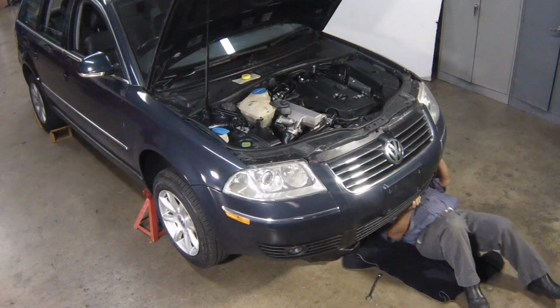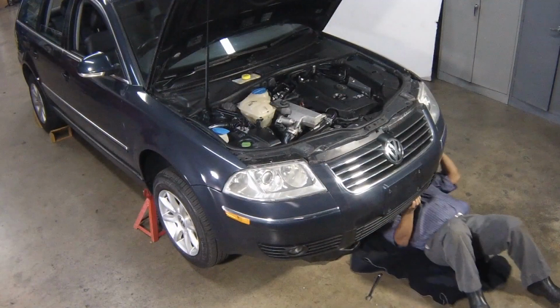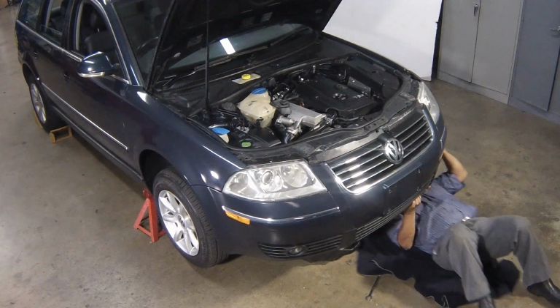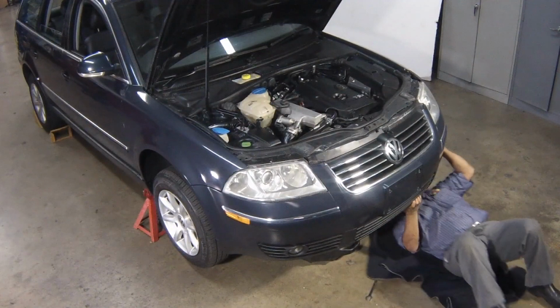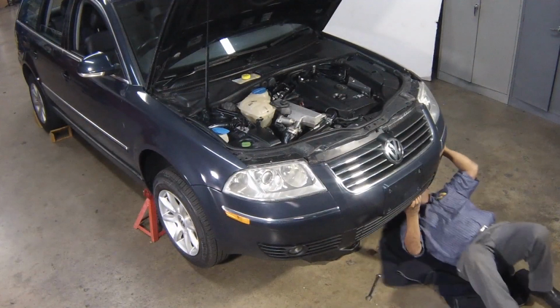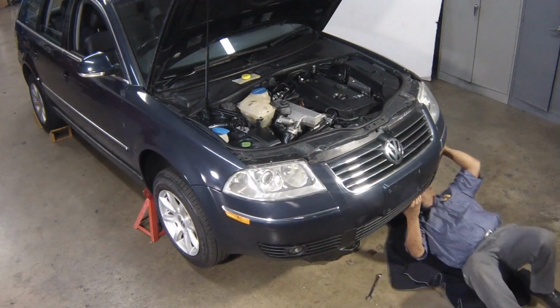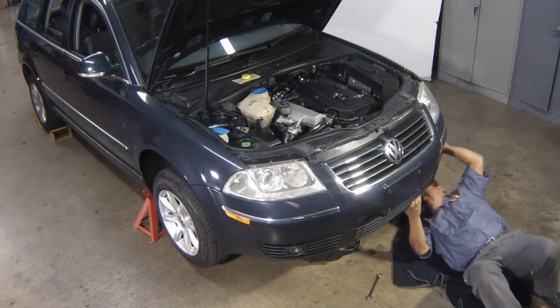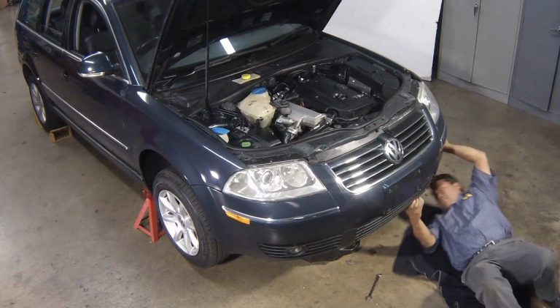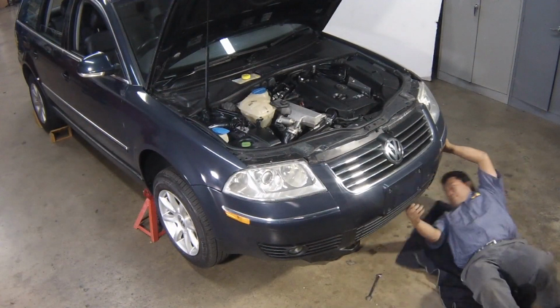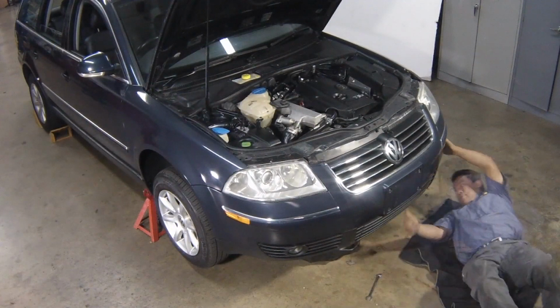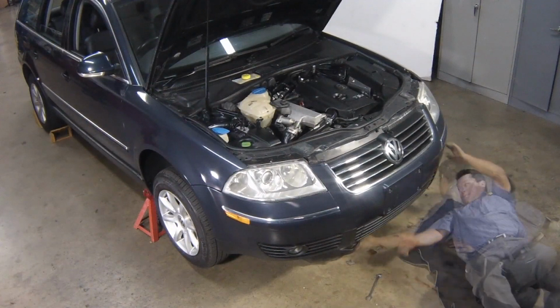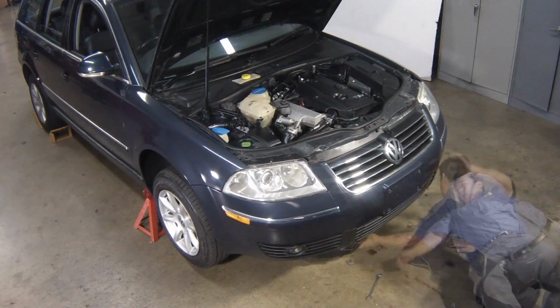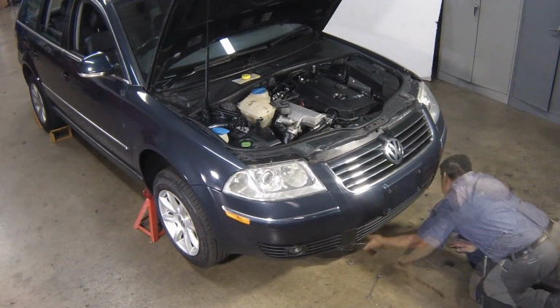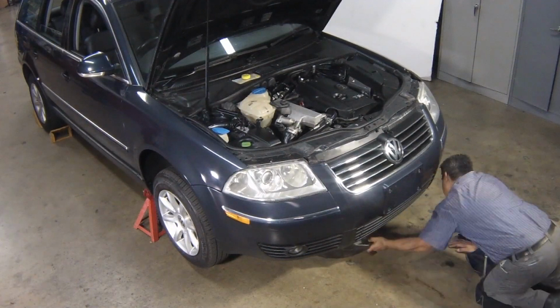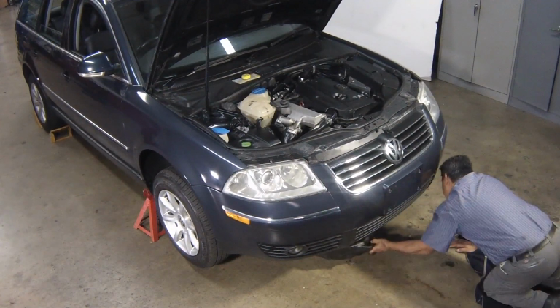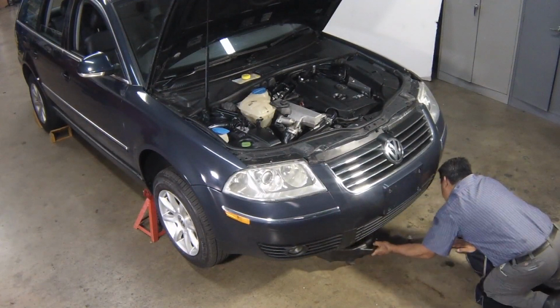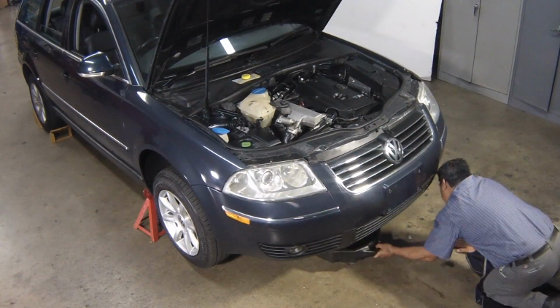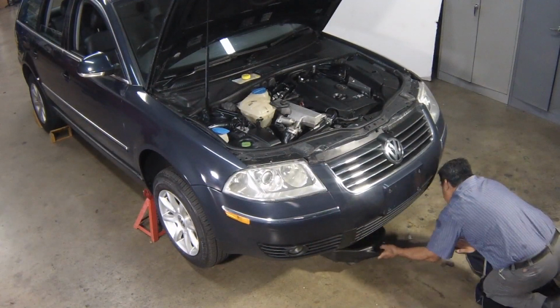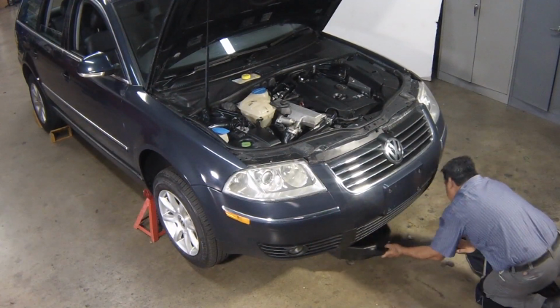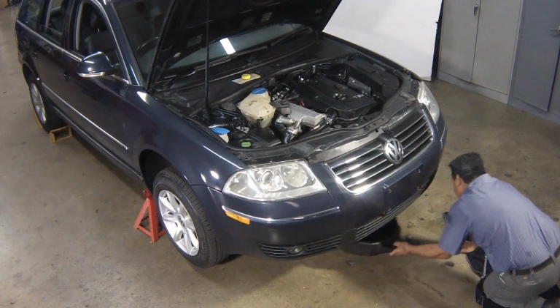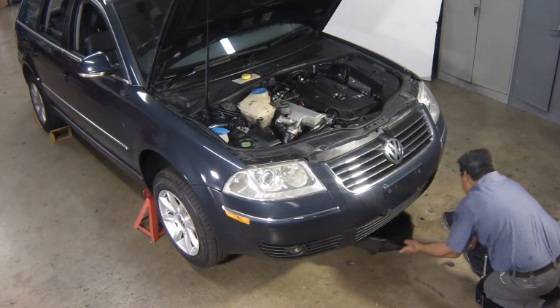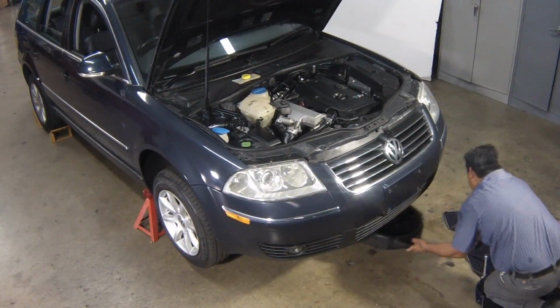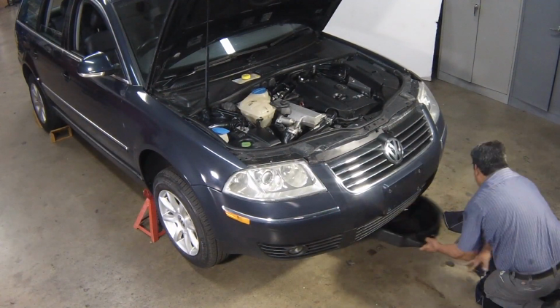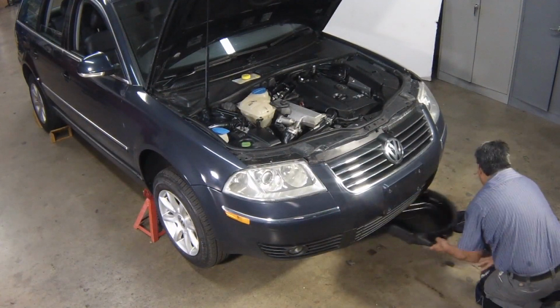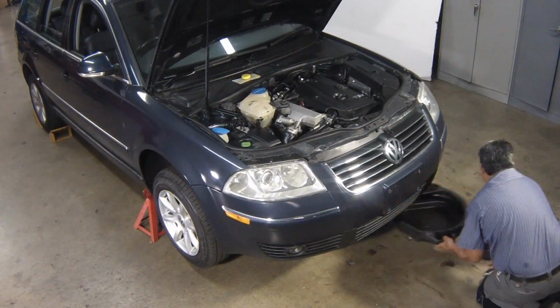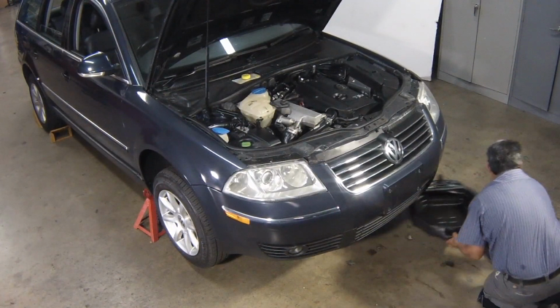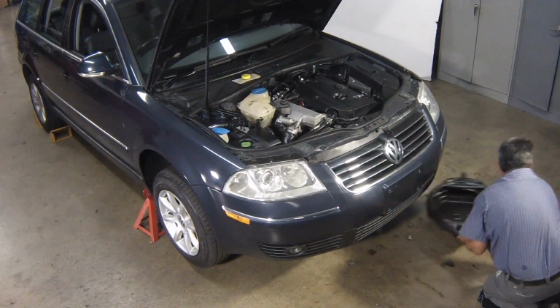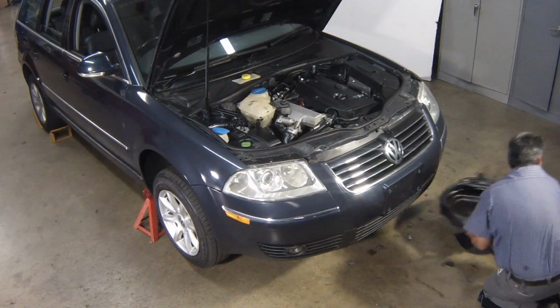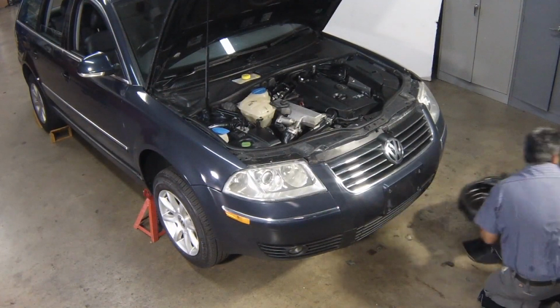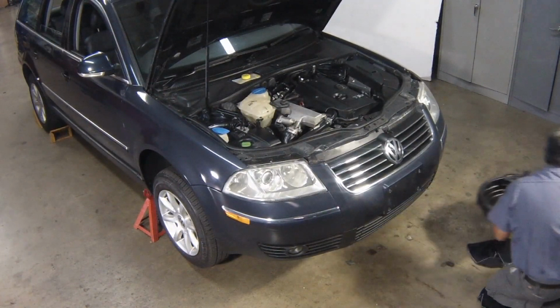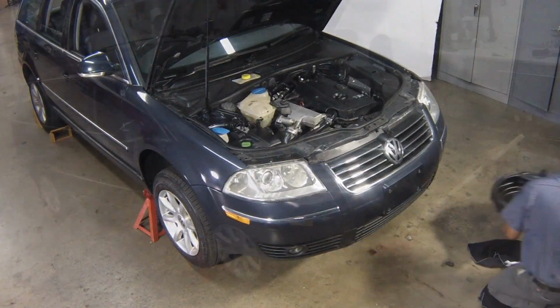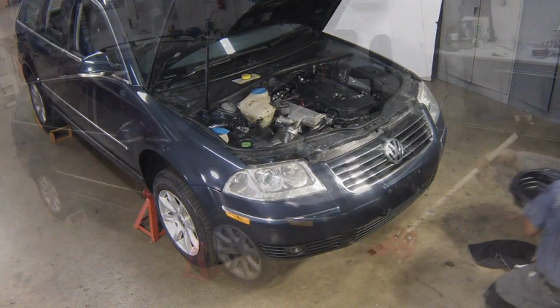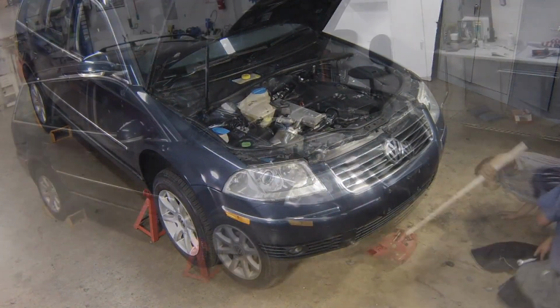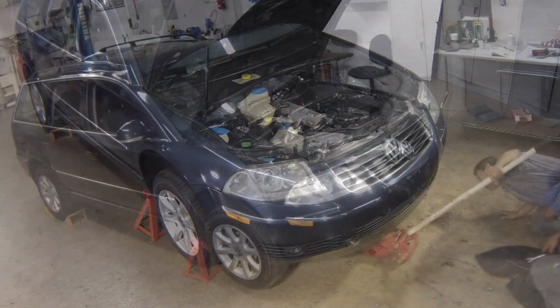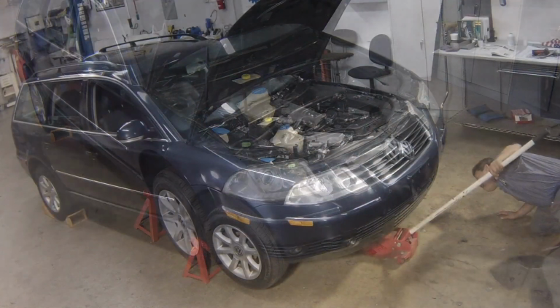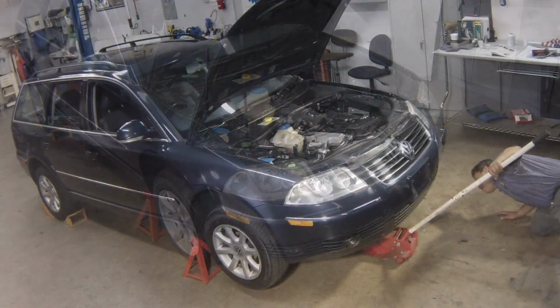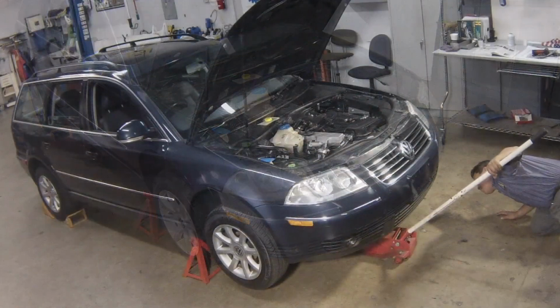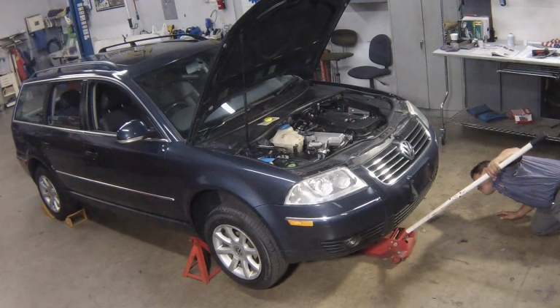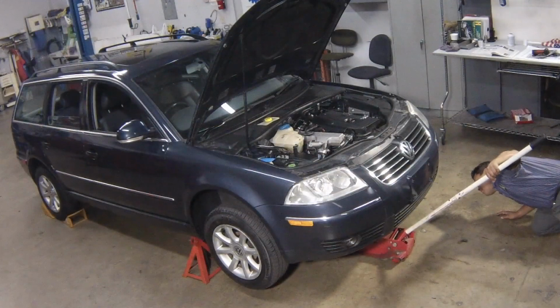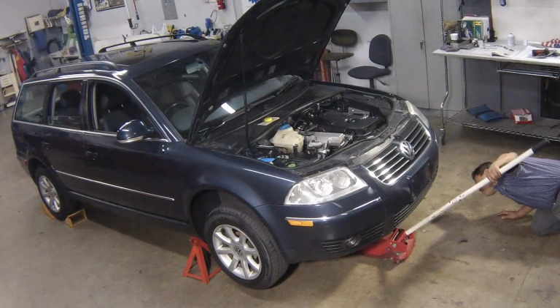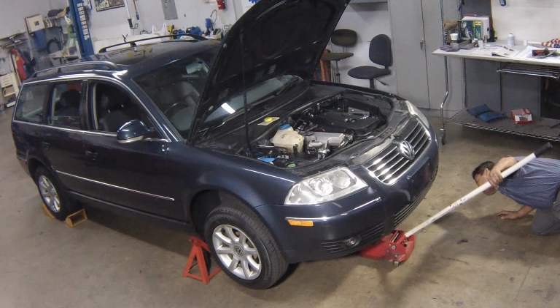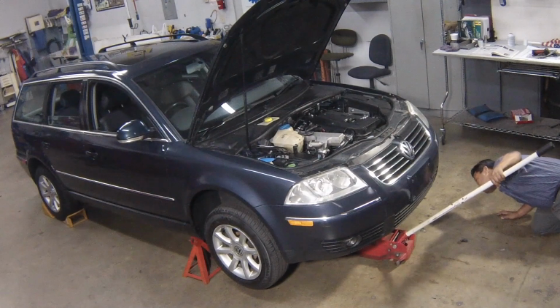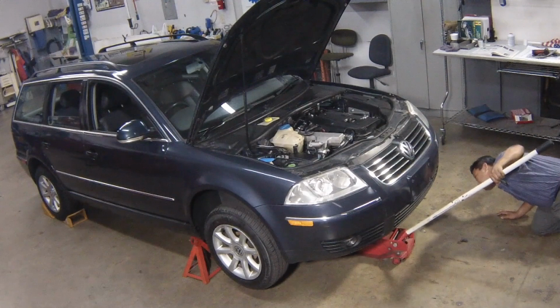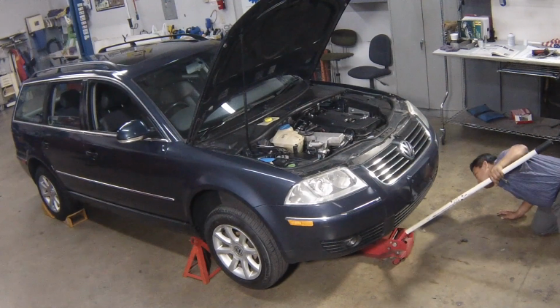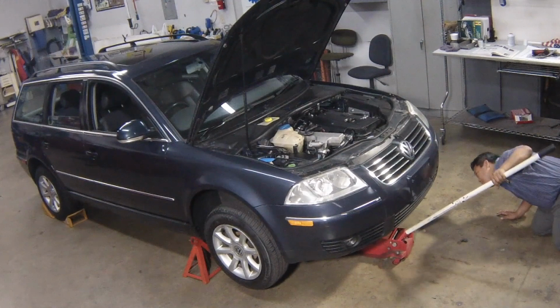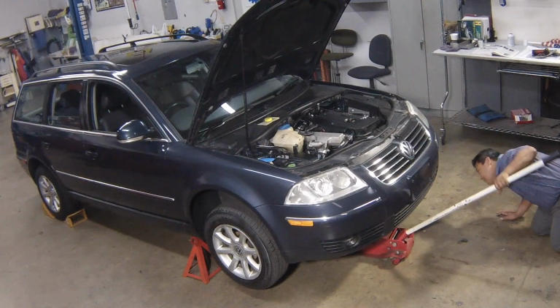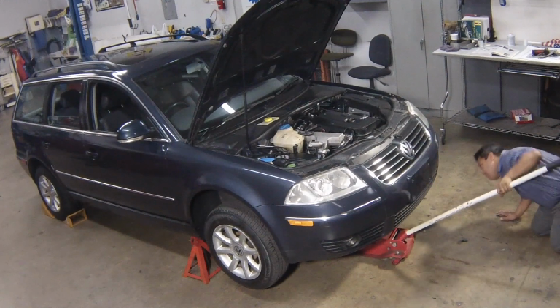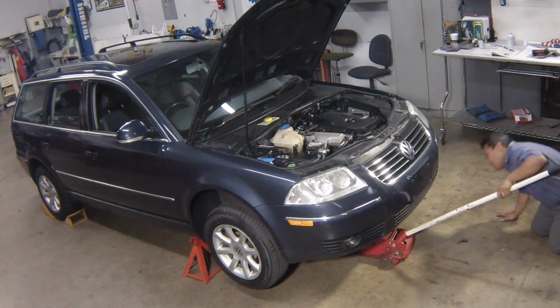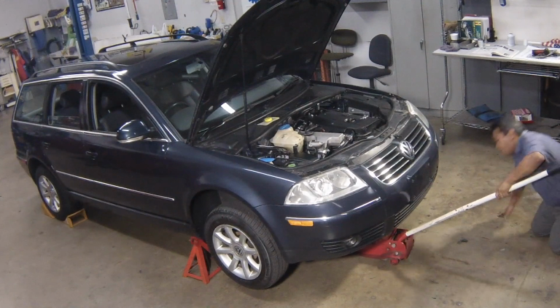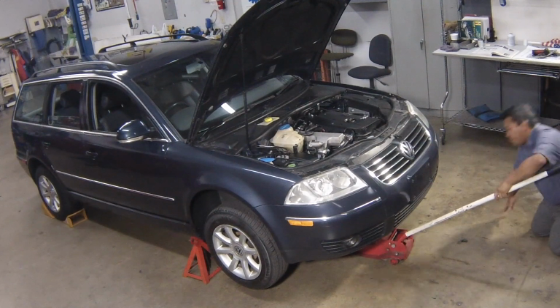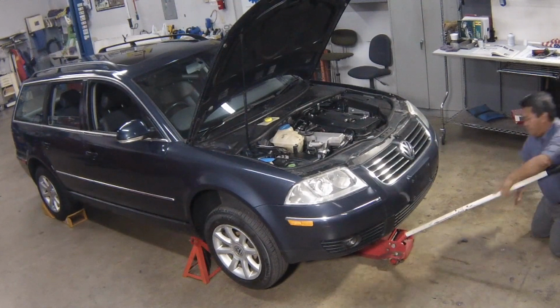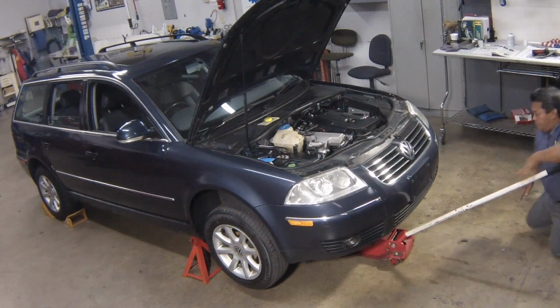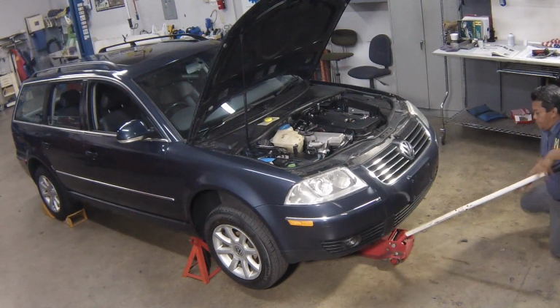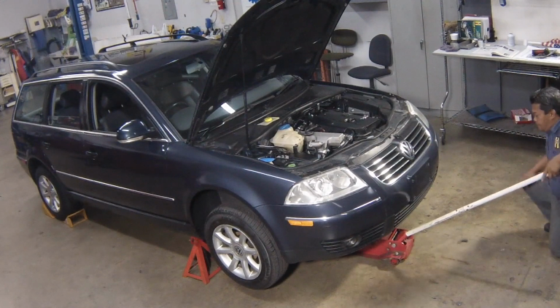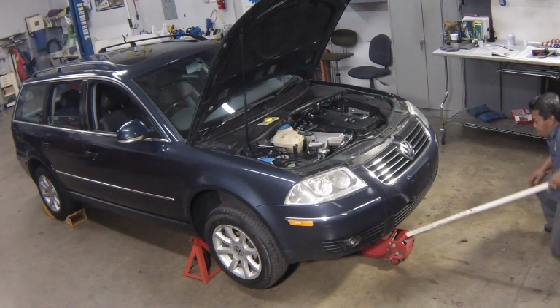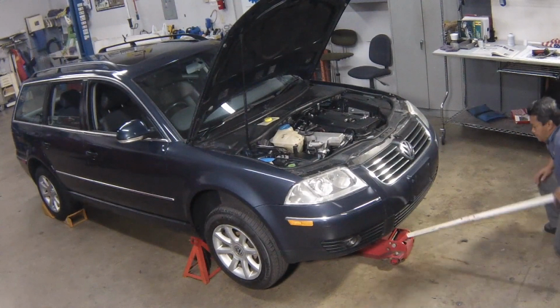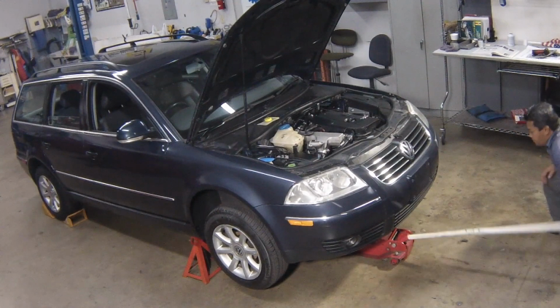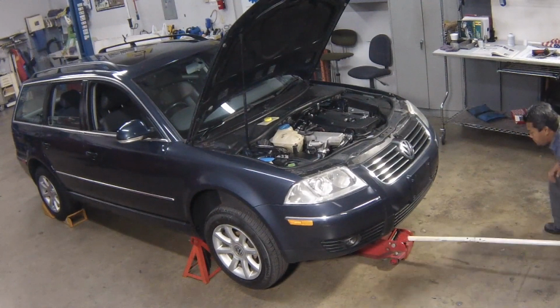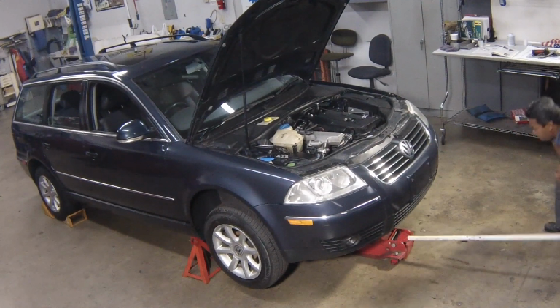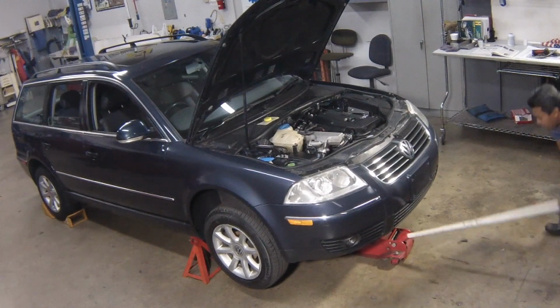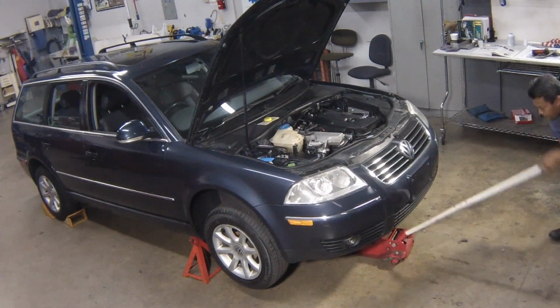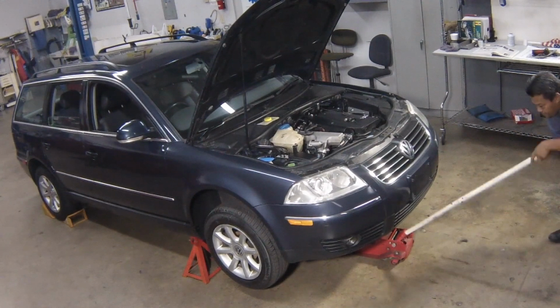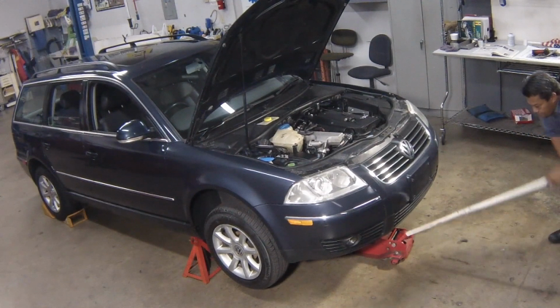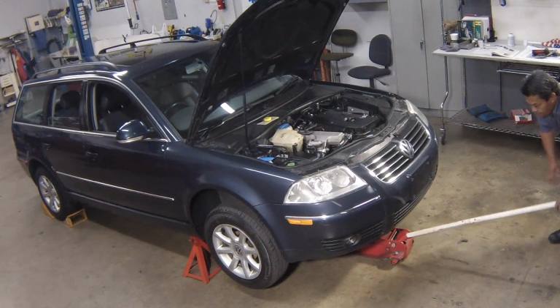Remove the old oil and all tools from under the car. Lower the car to the ground.